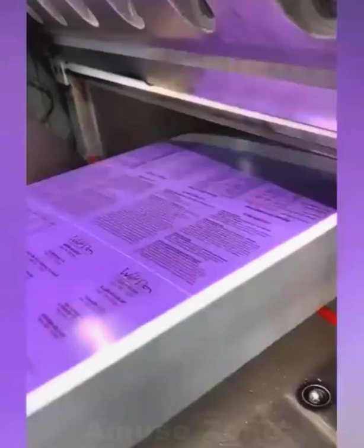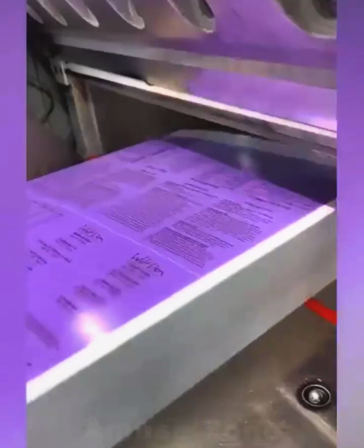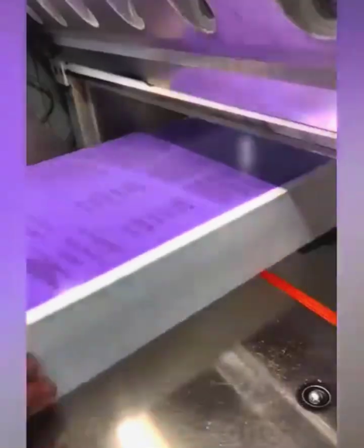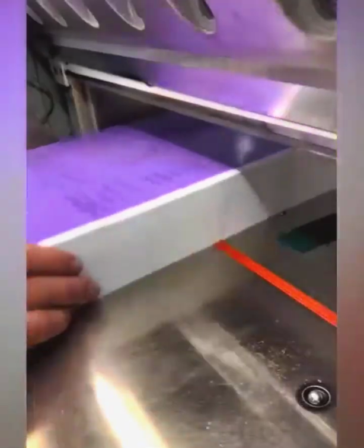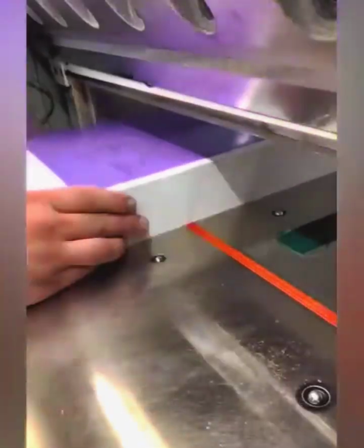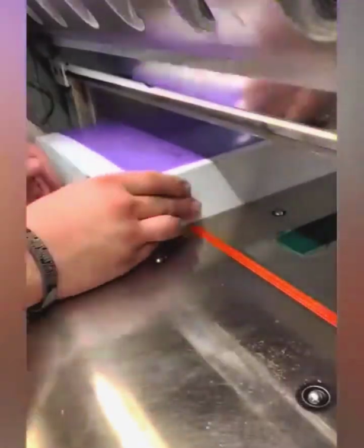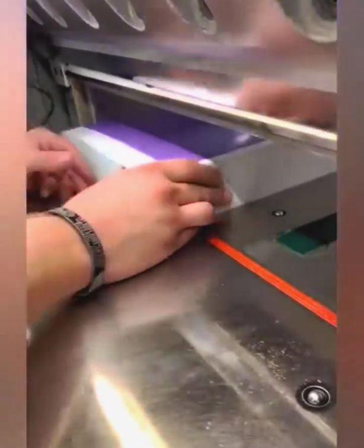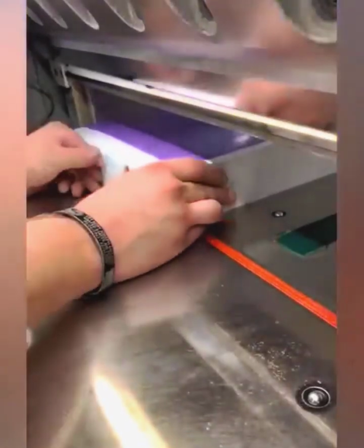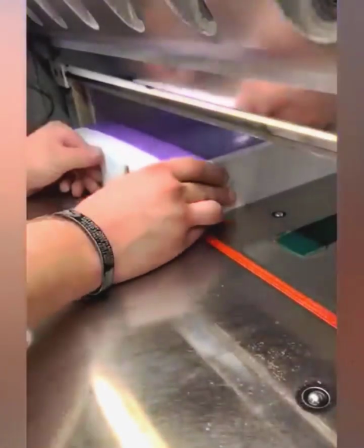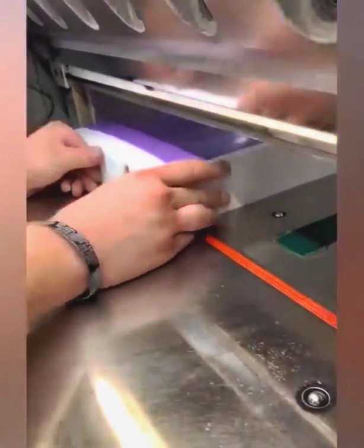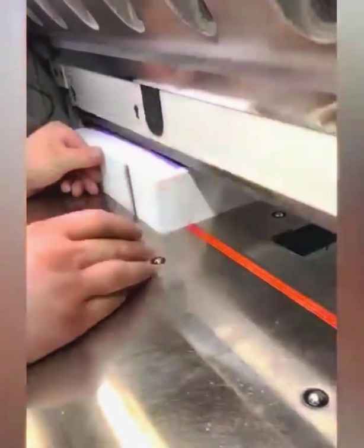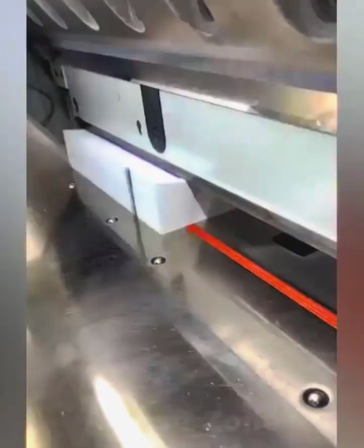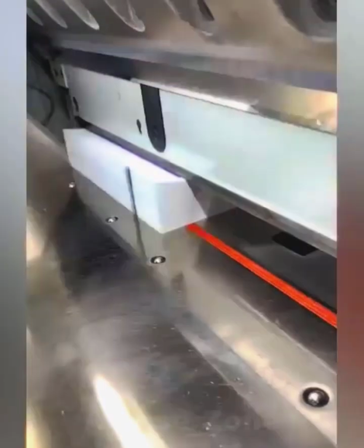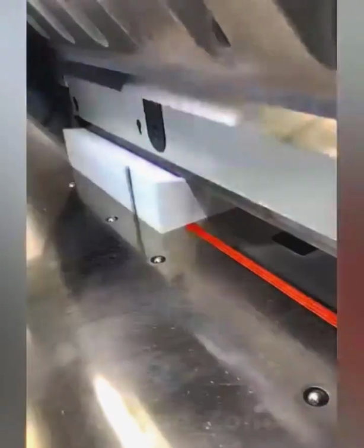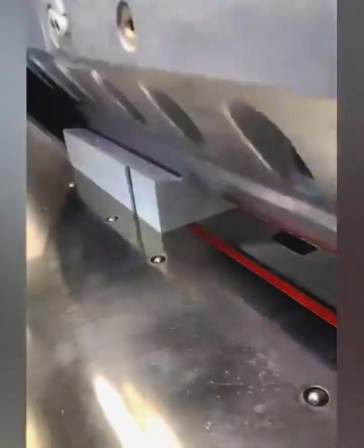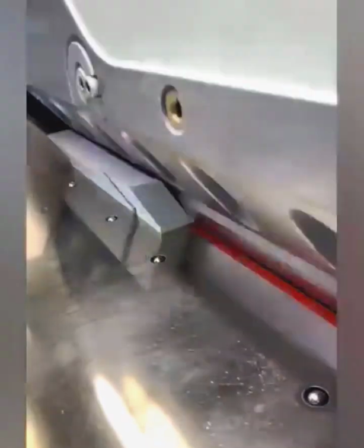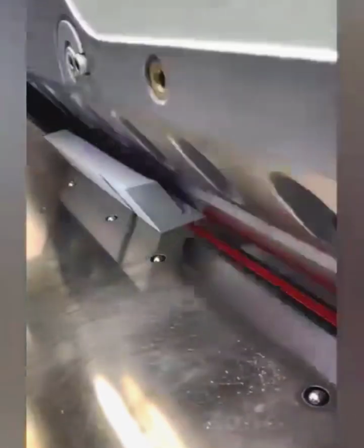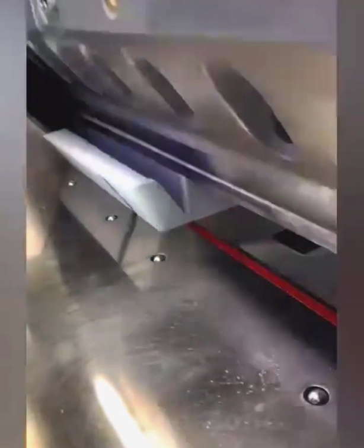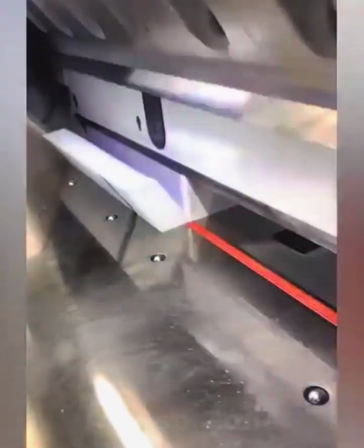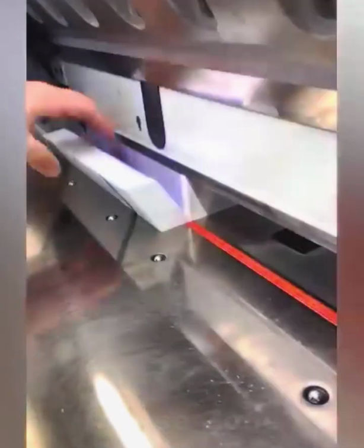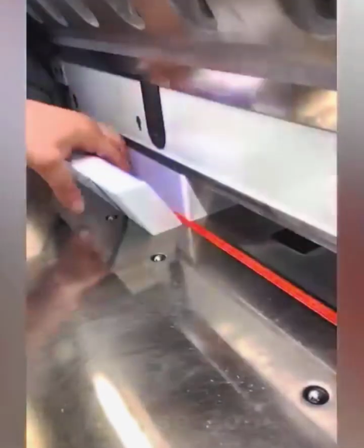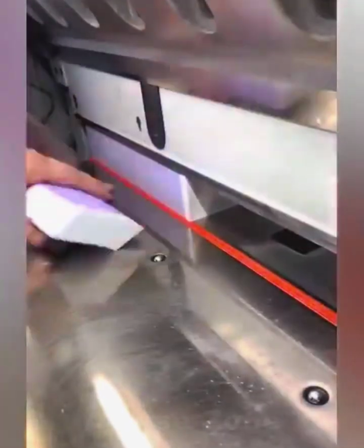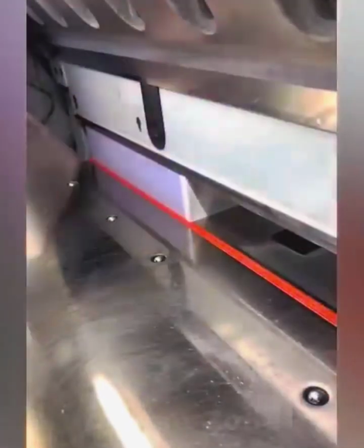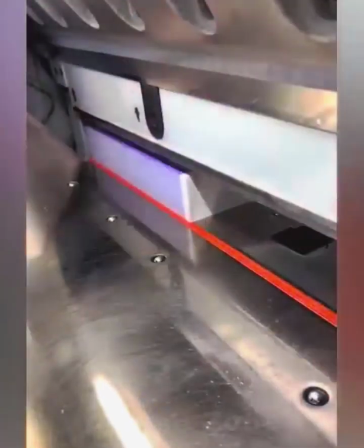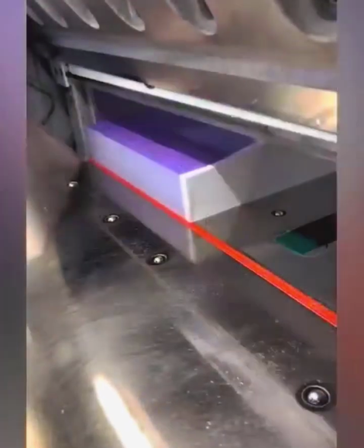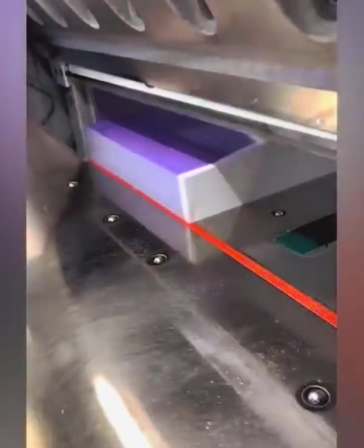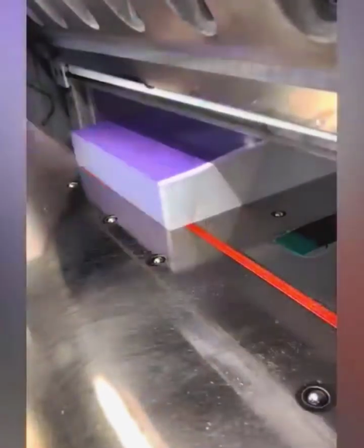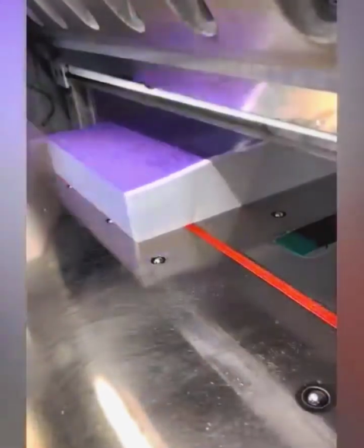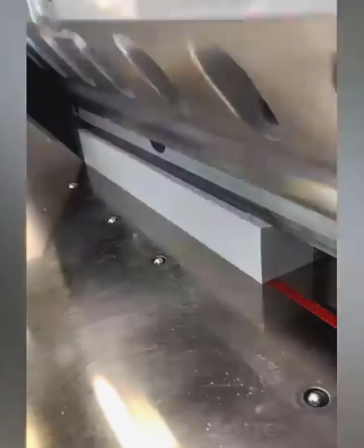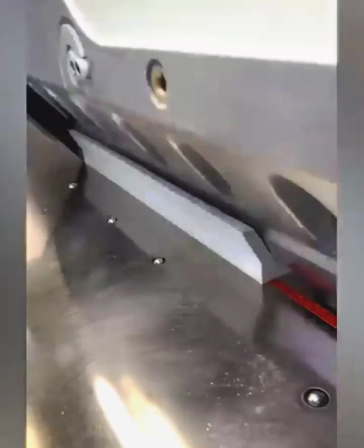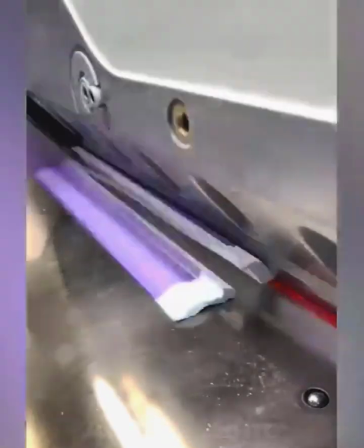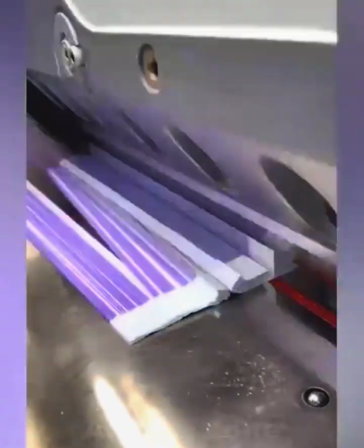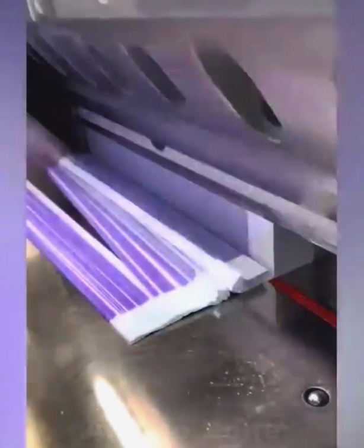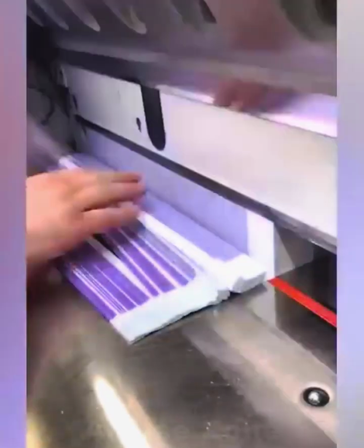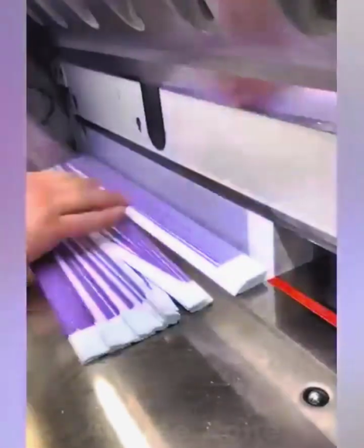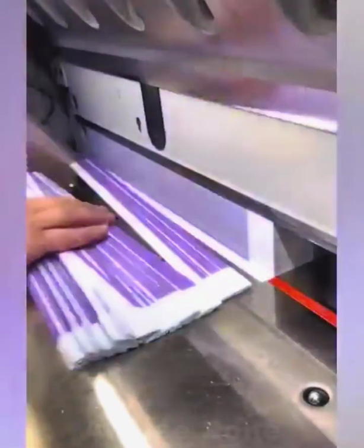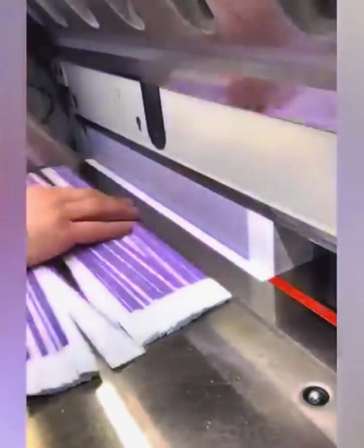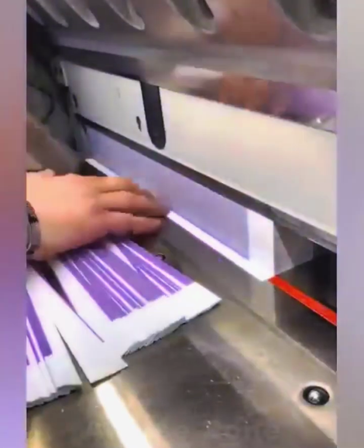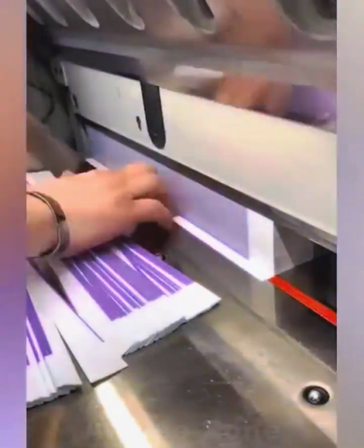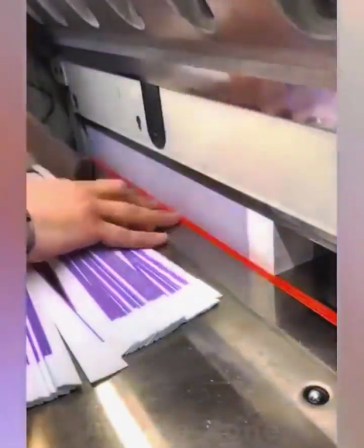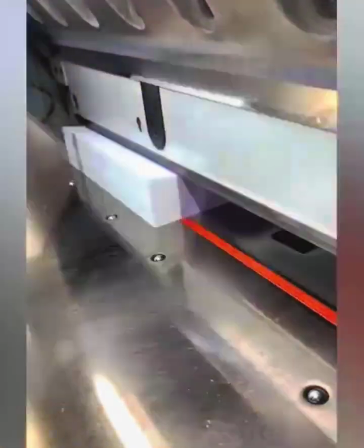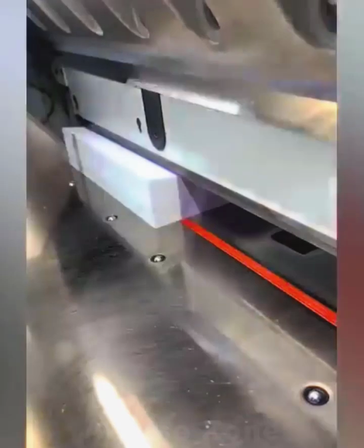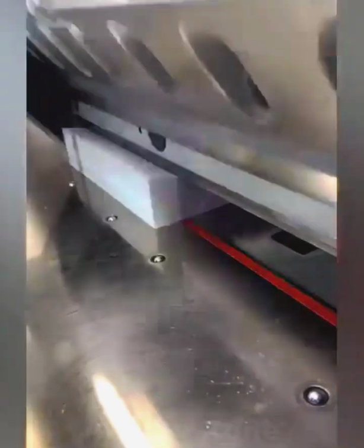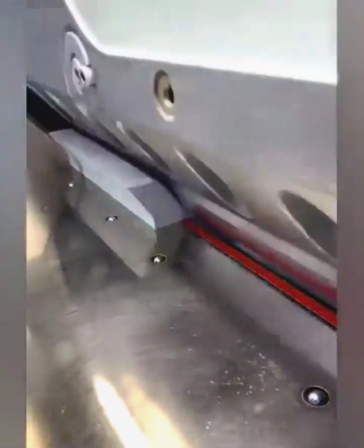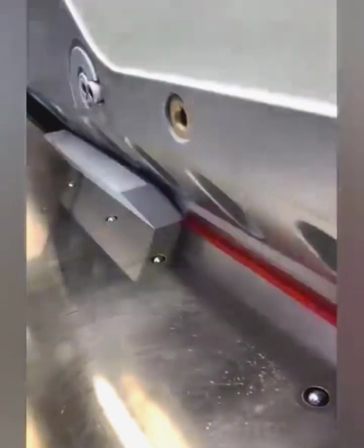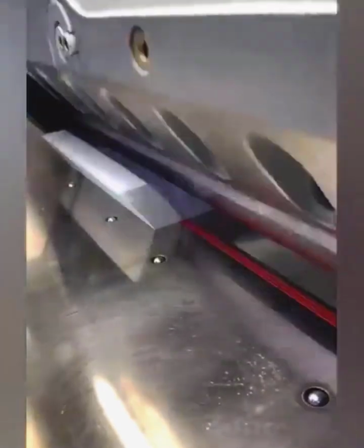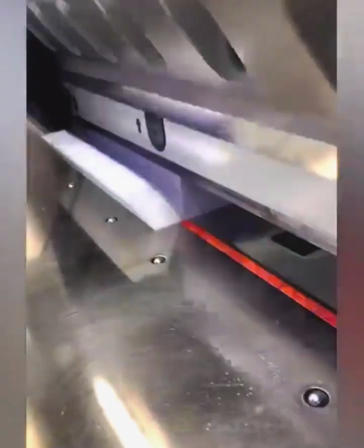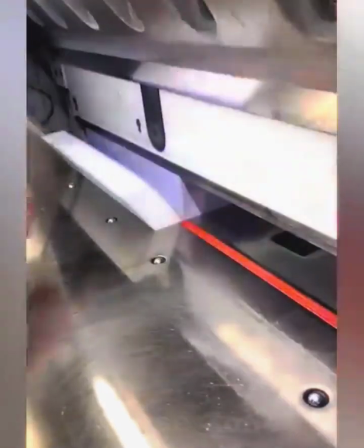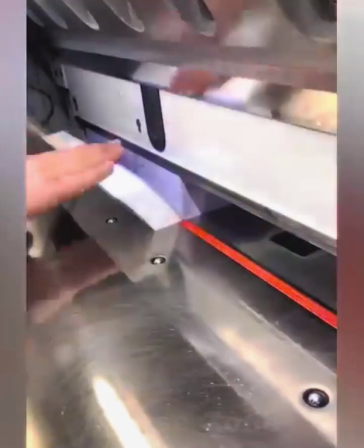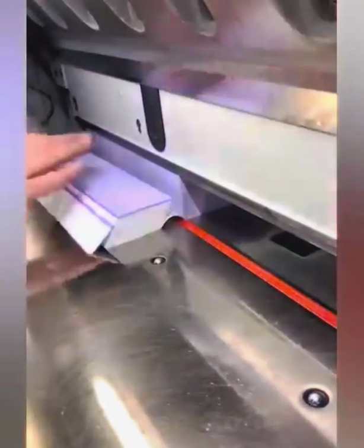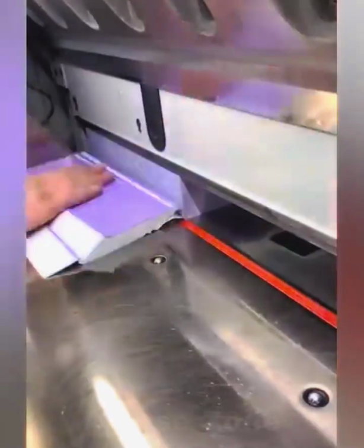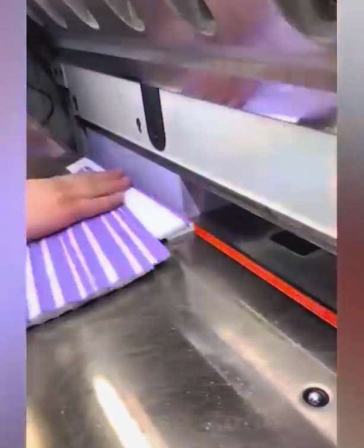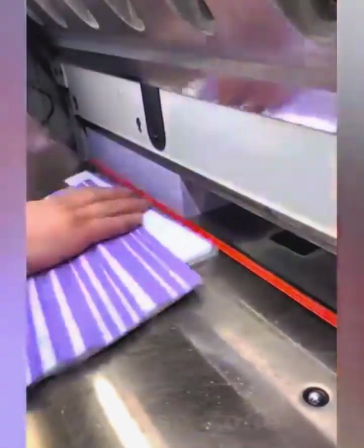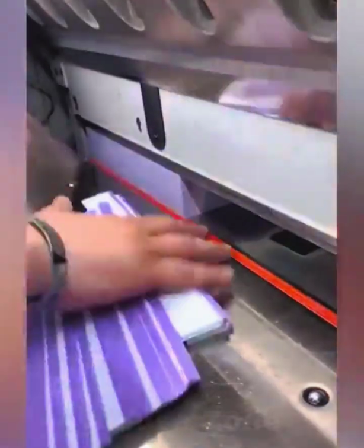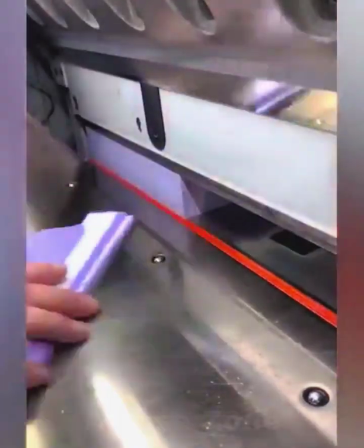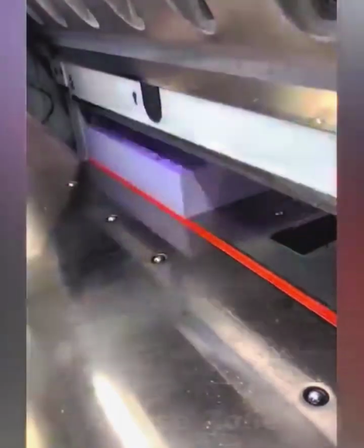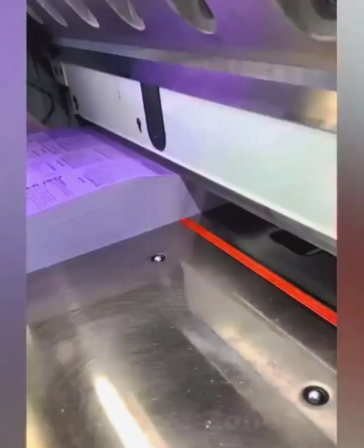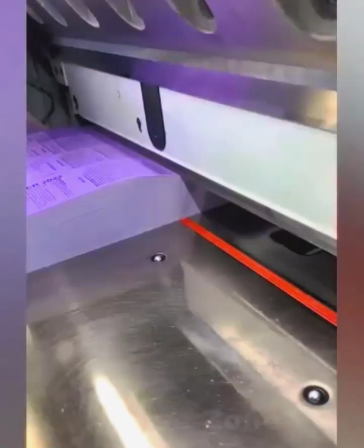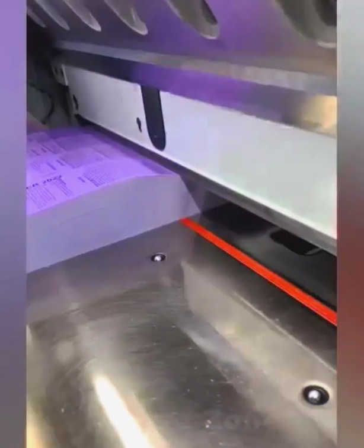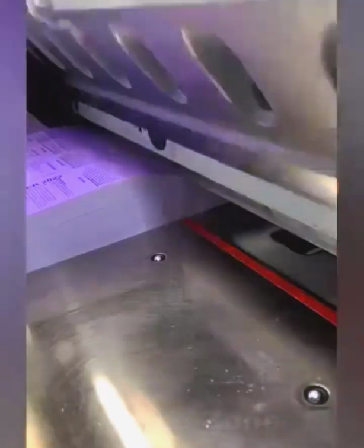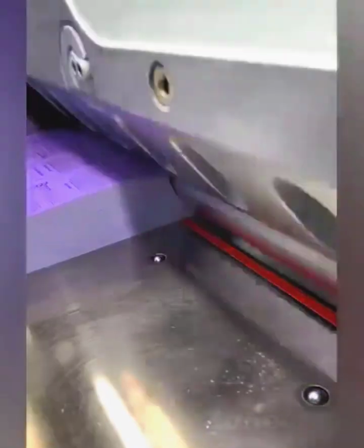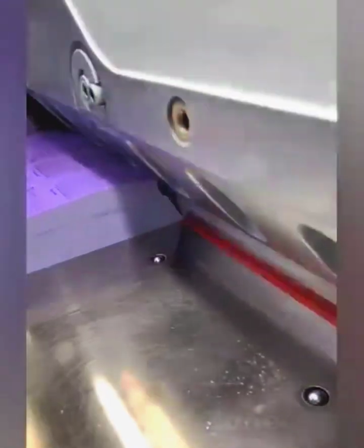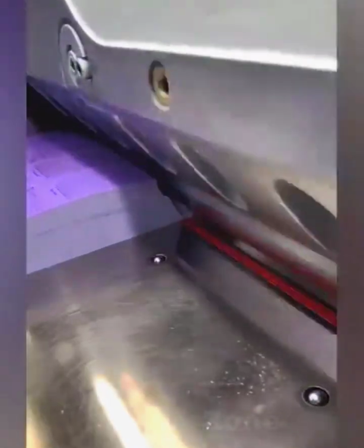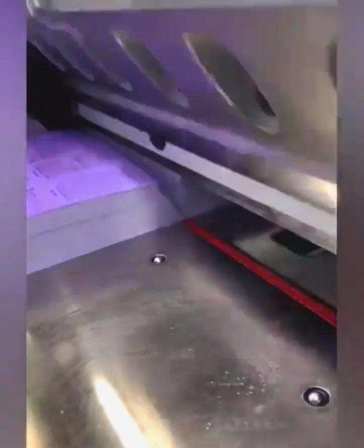To trim paper documents or create business cards, an industrial paper cutter can help, gradually gaining popularity worldwide.